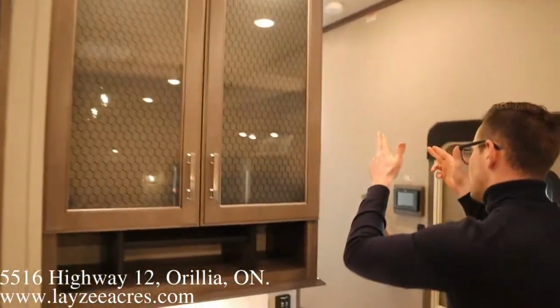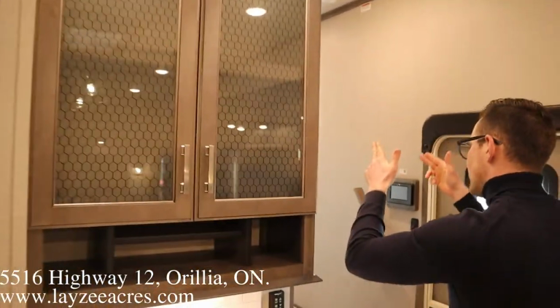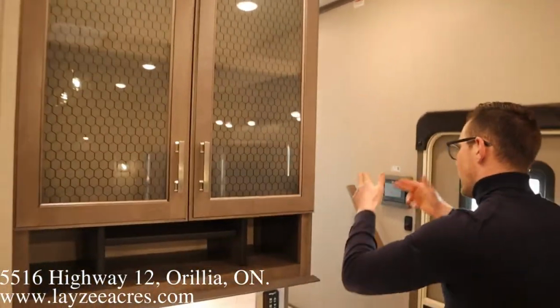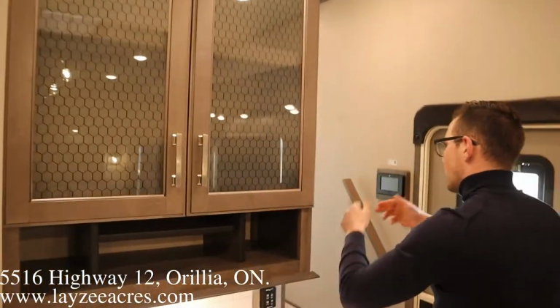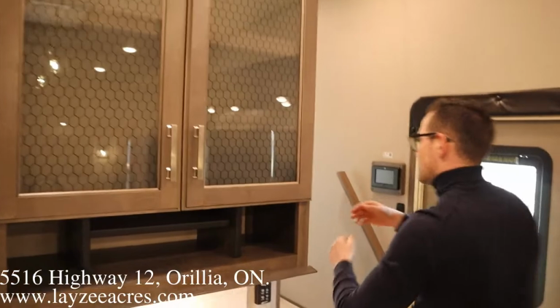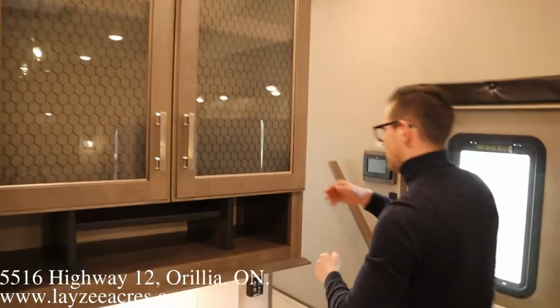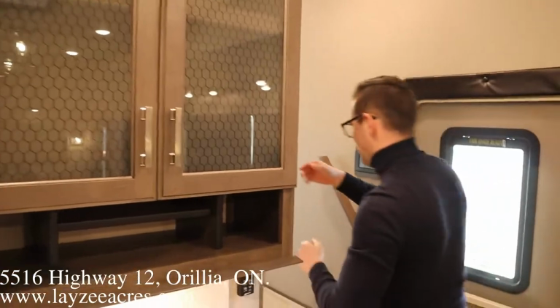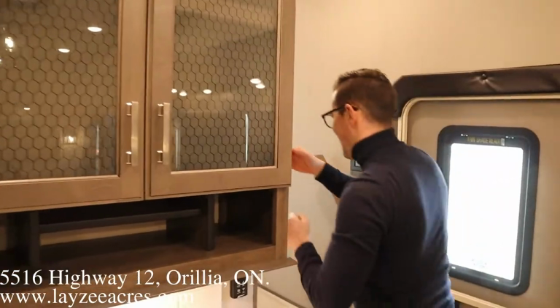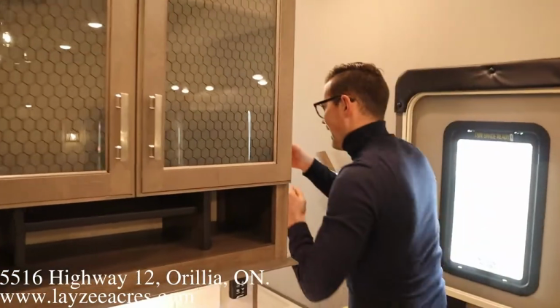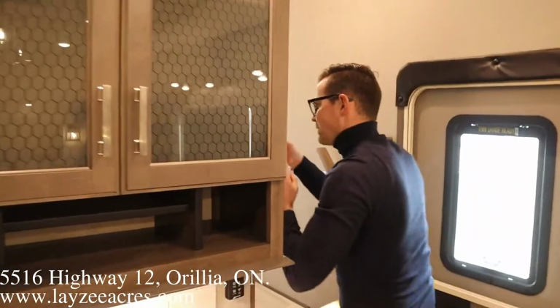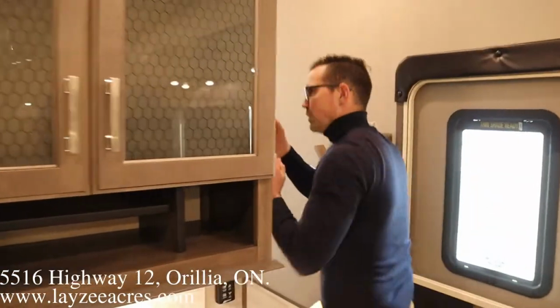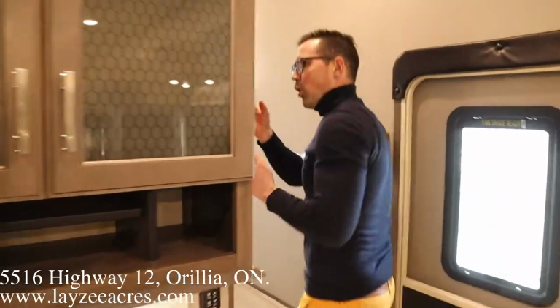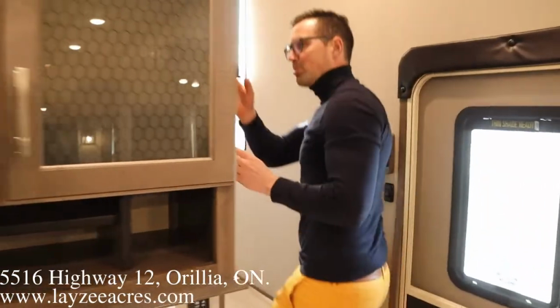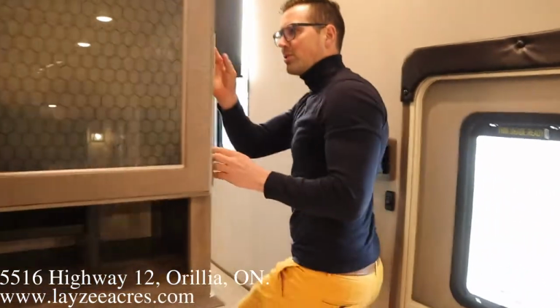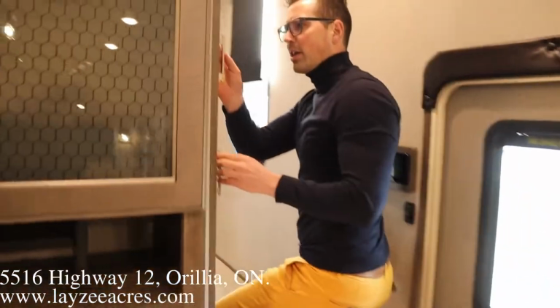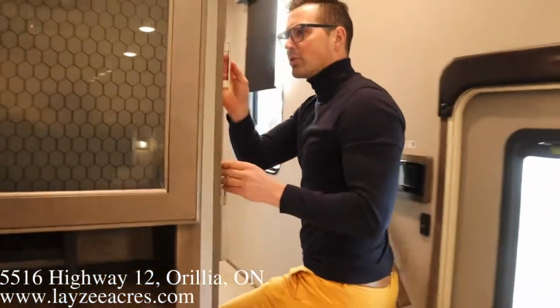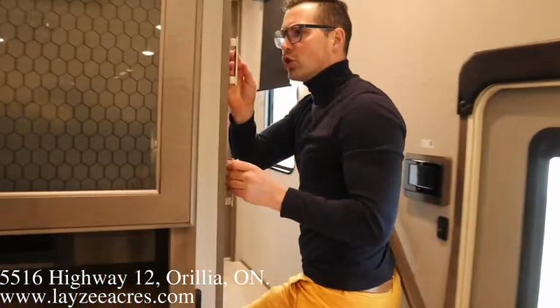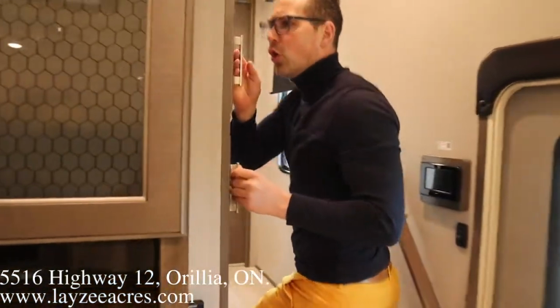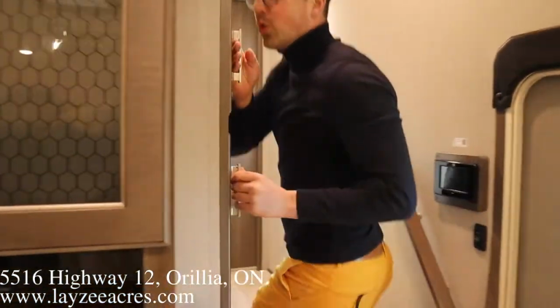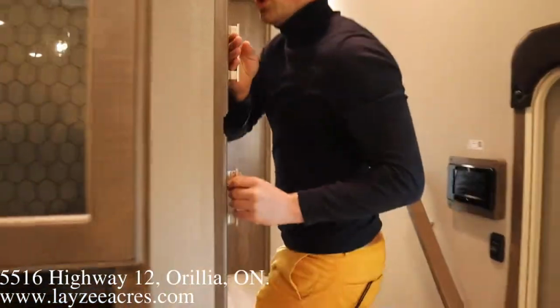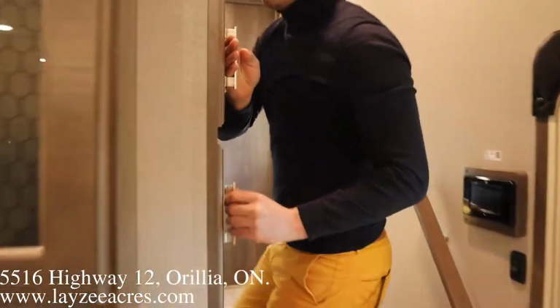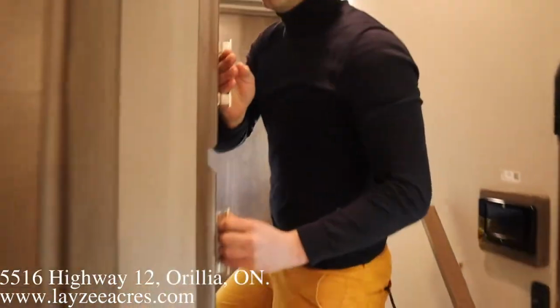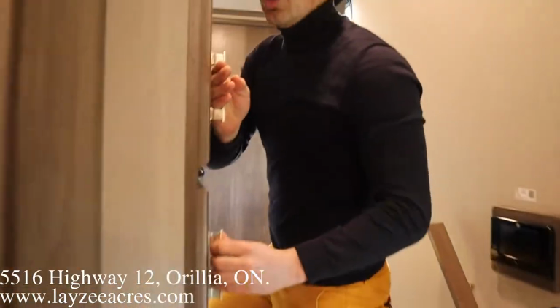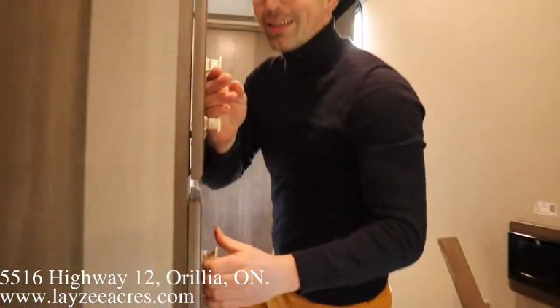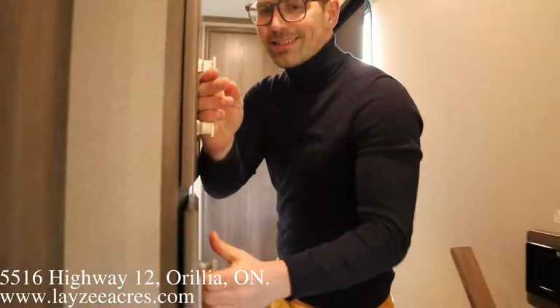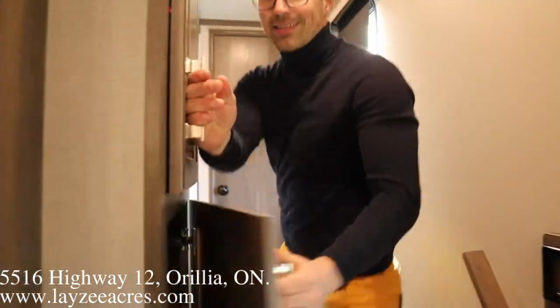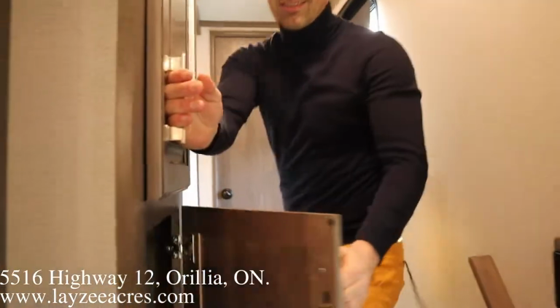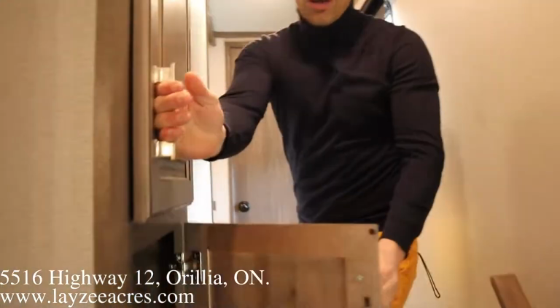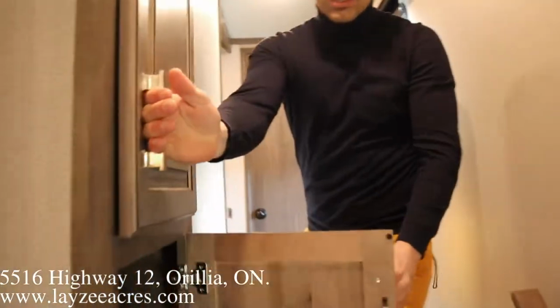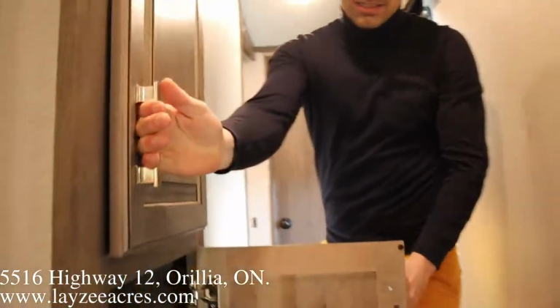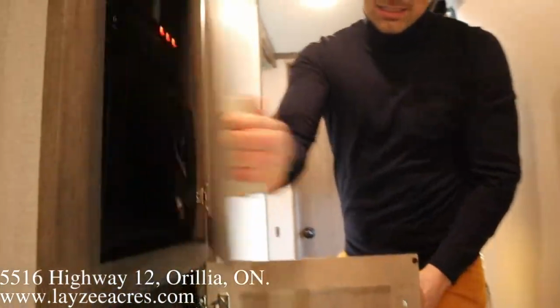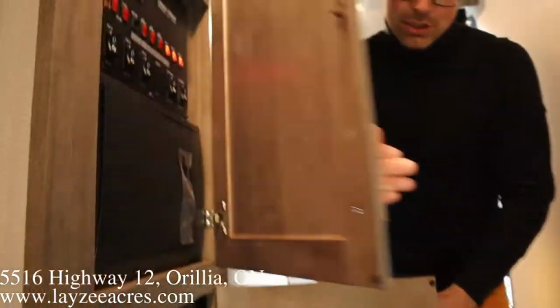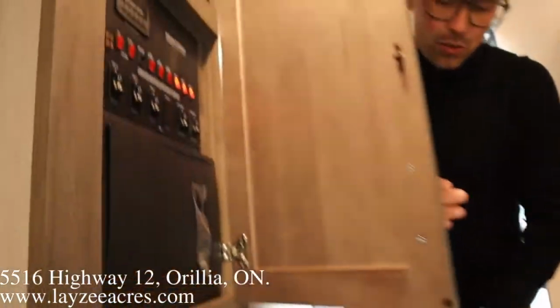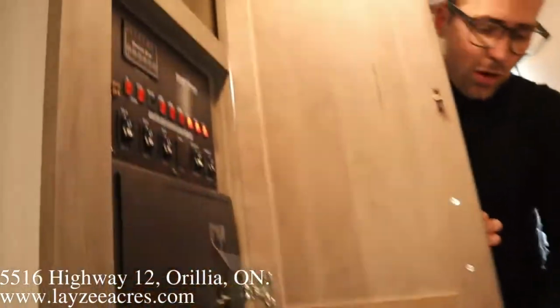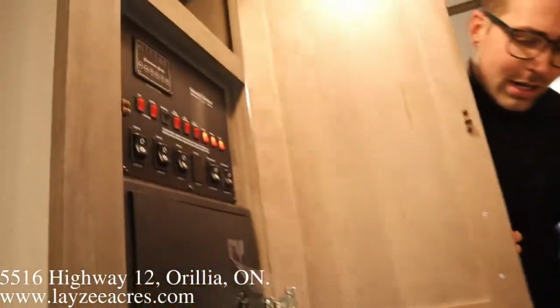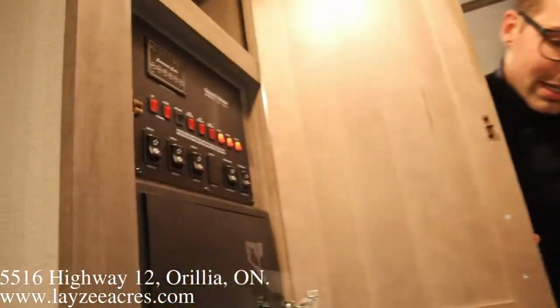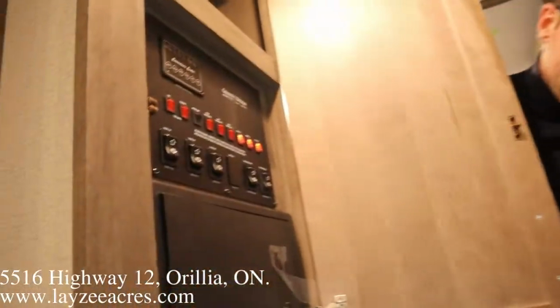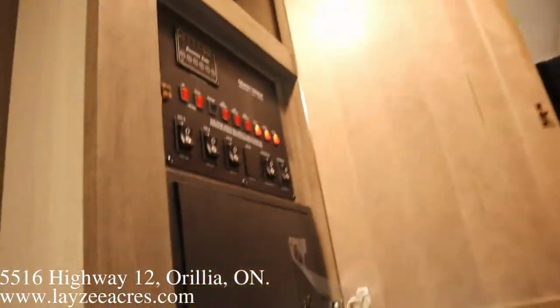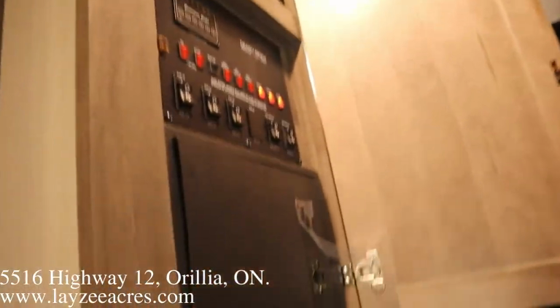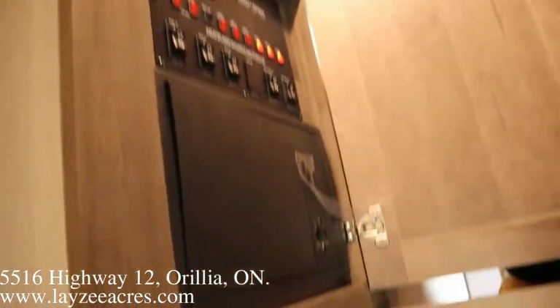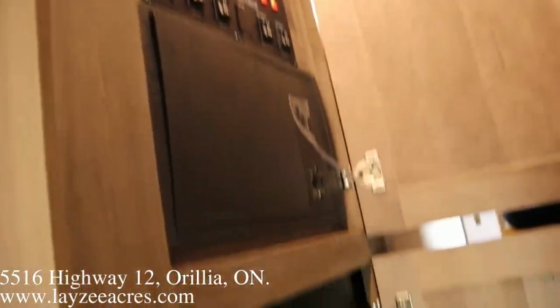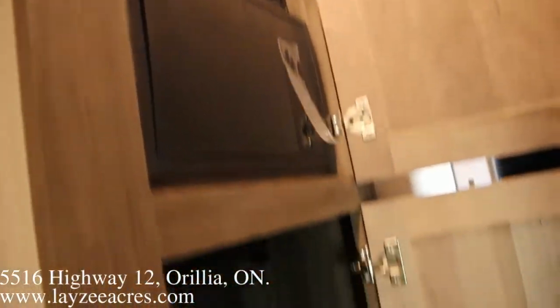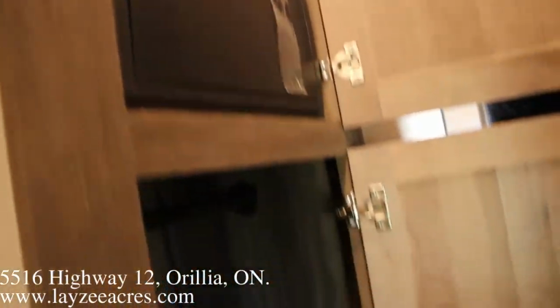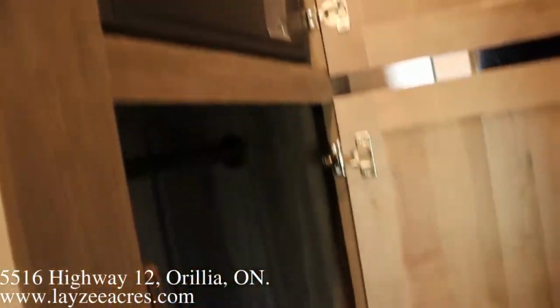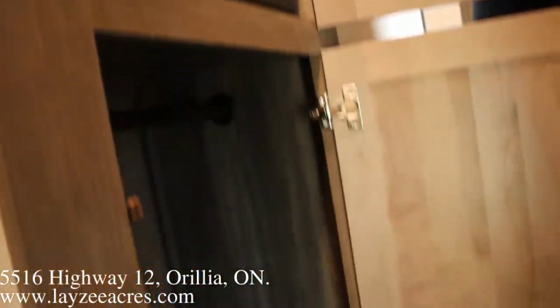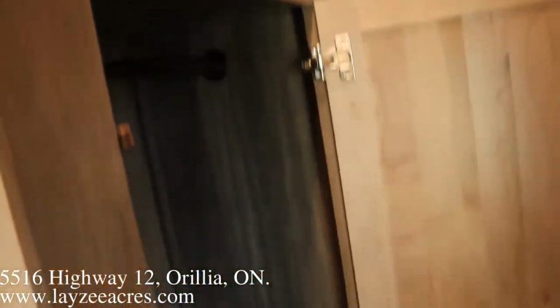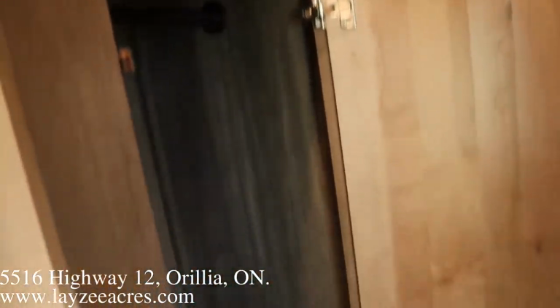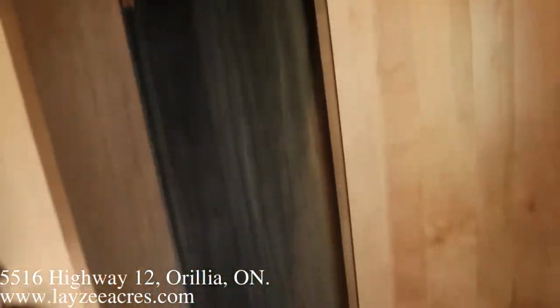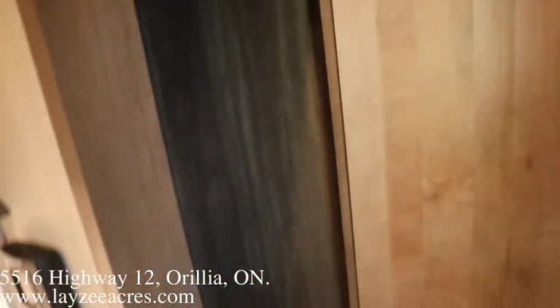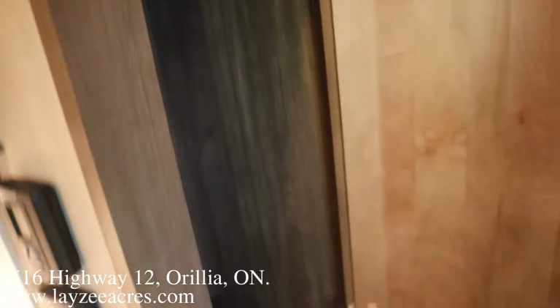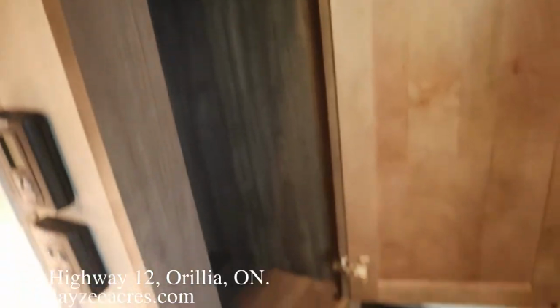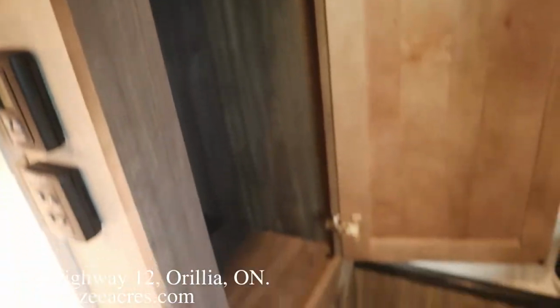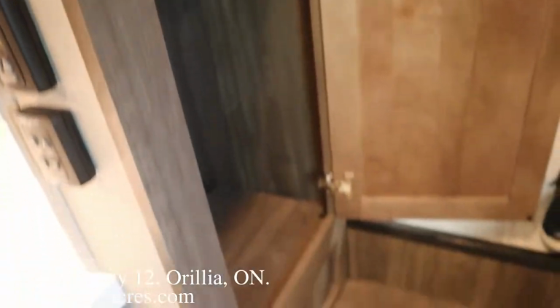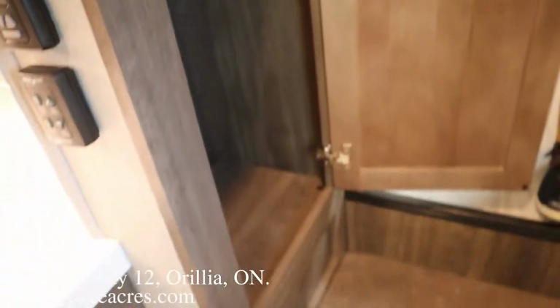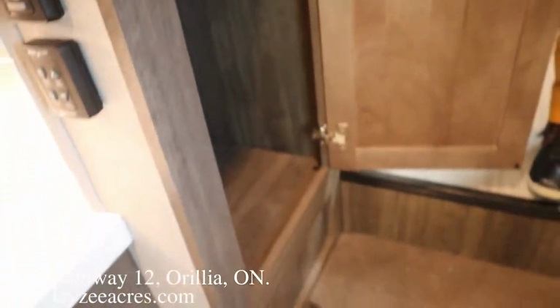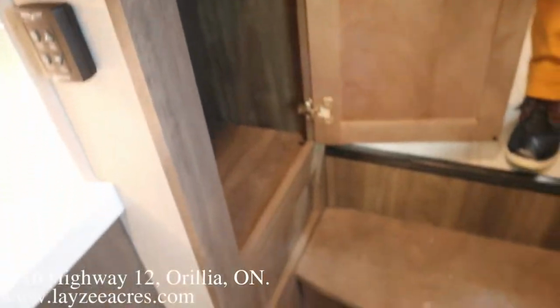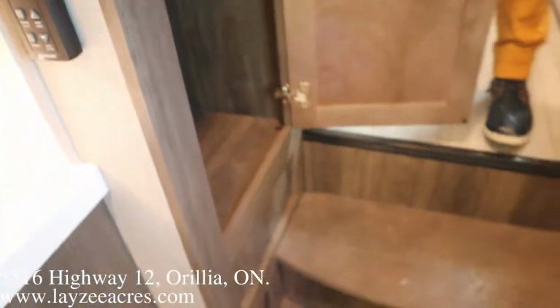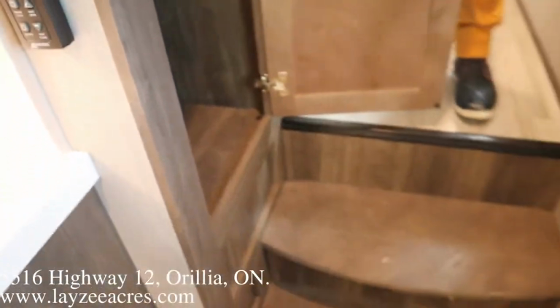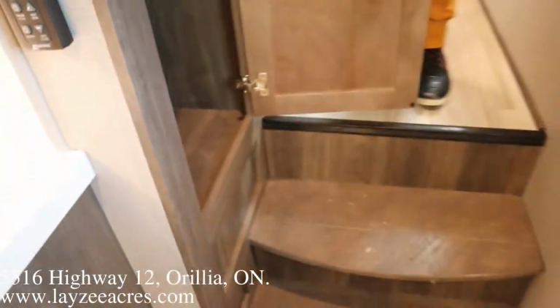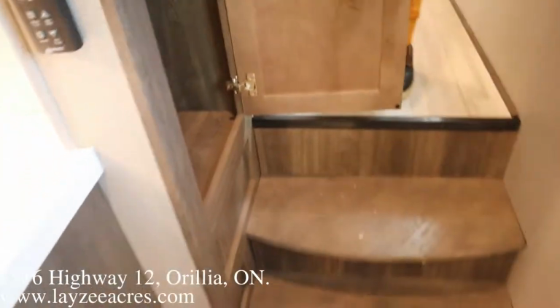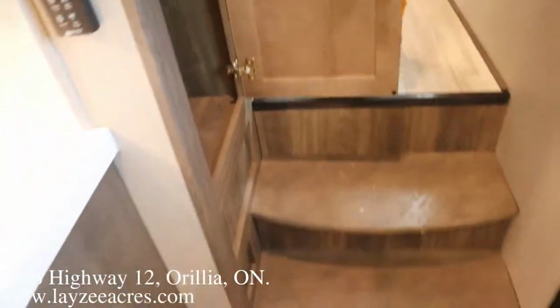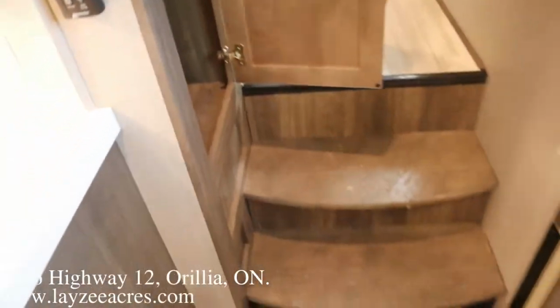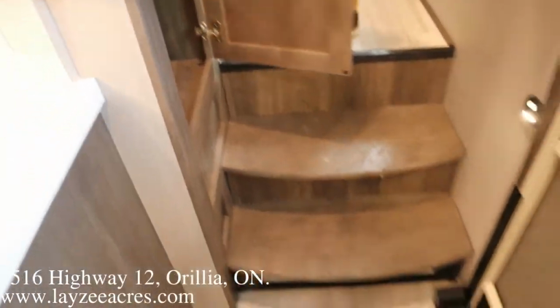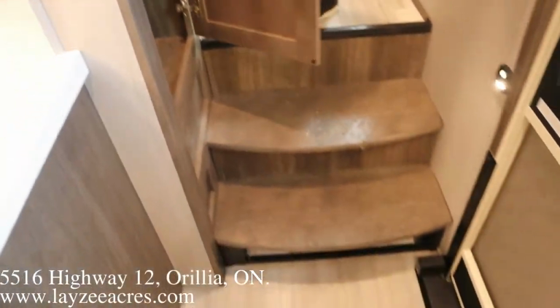As we go upstairs, we do have this closet as you walk in — hang up your jackets. All your switches and stuff like that are above.